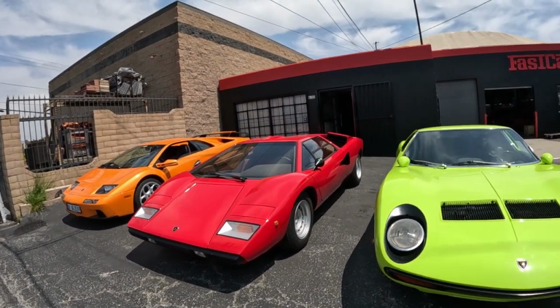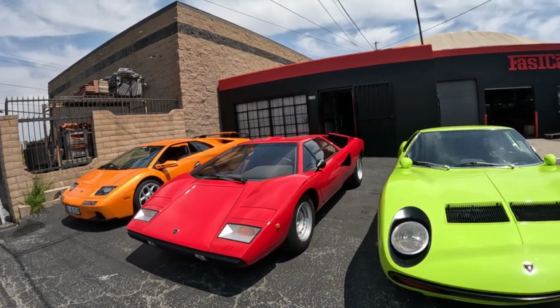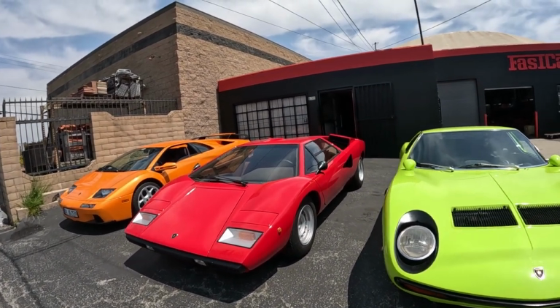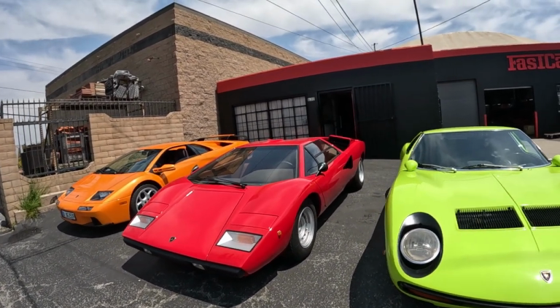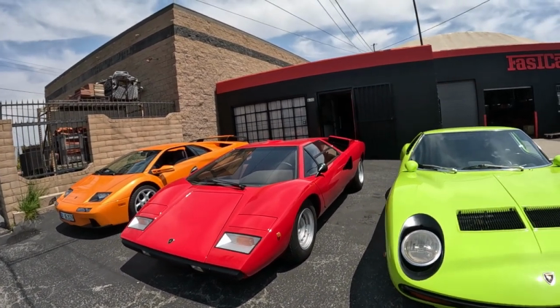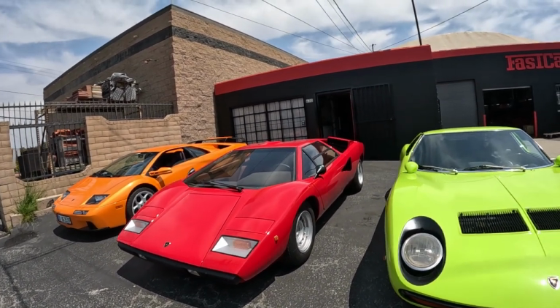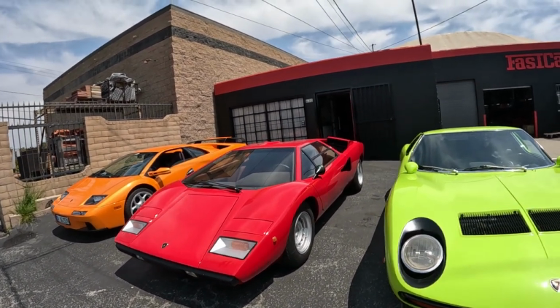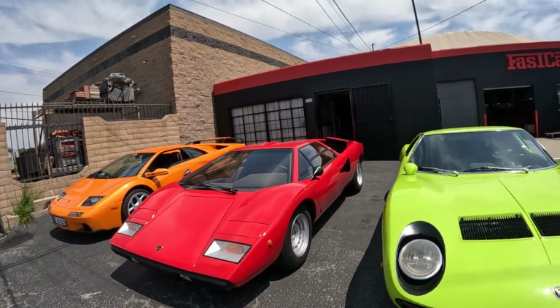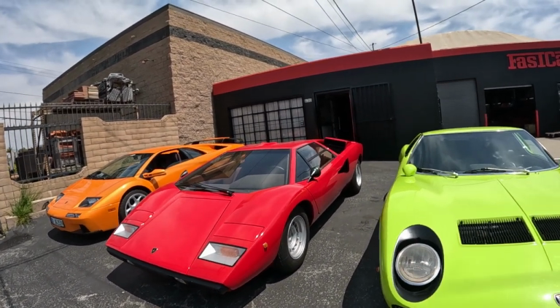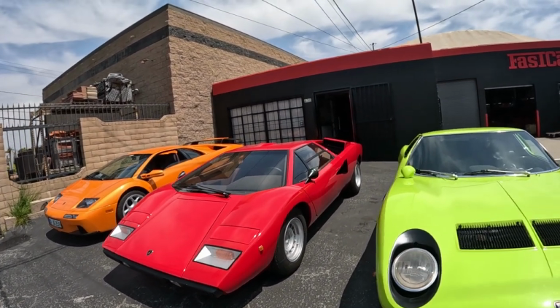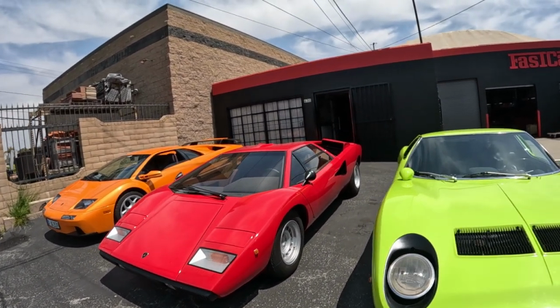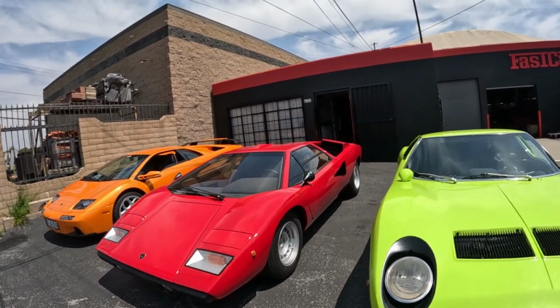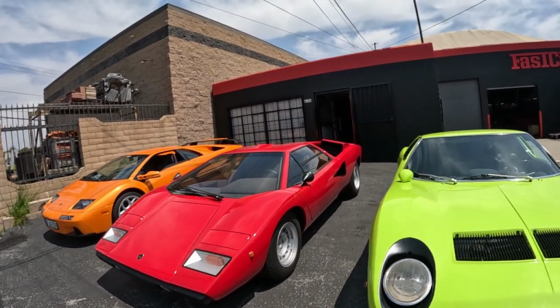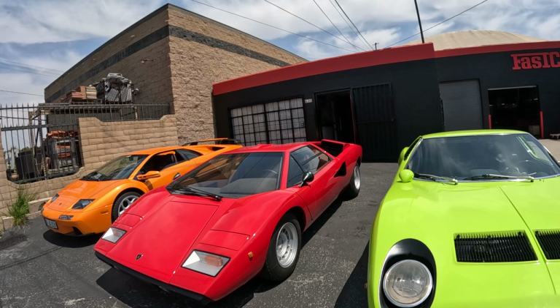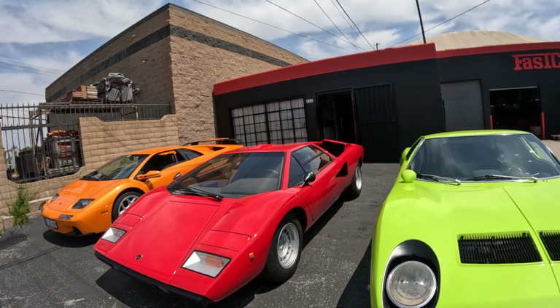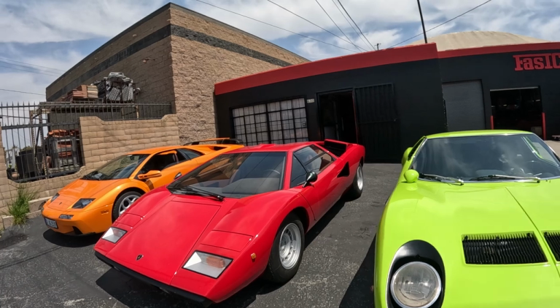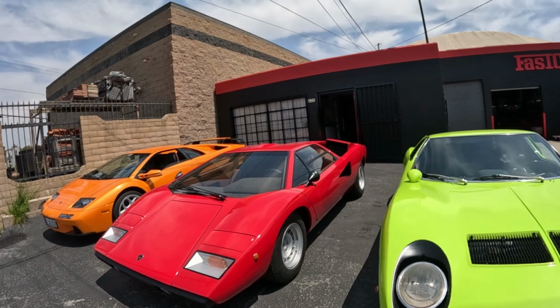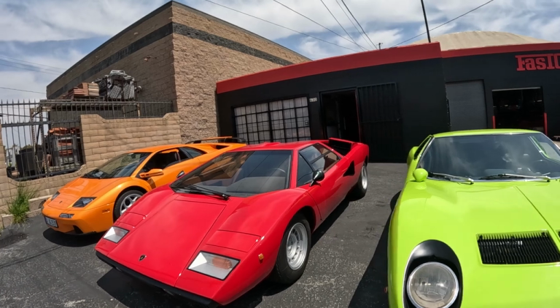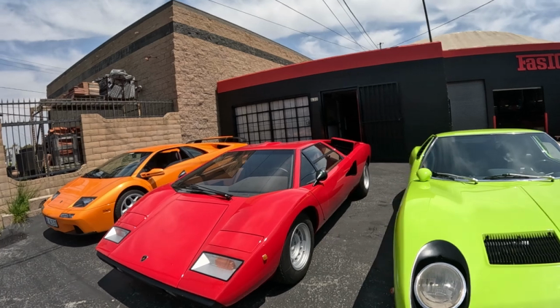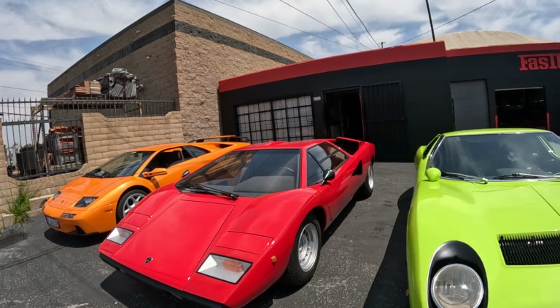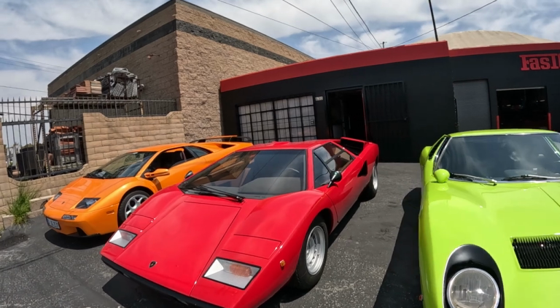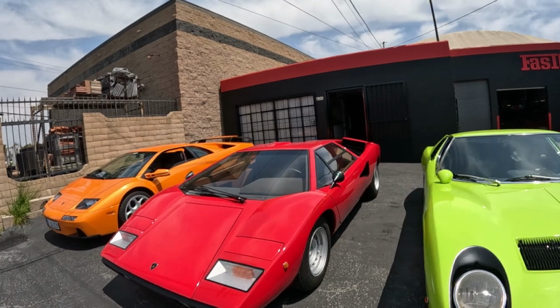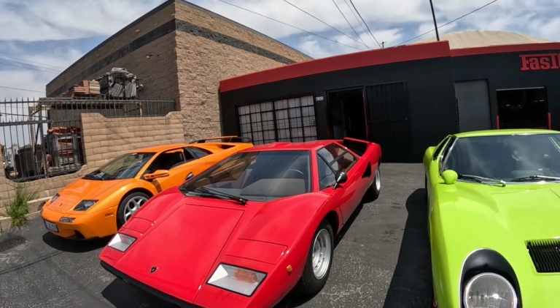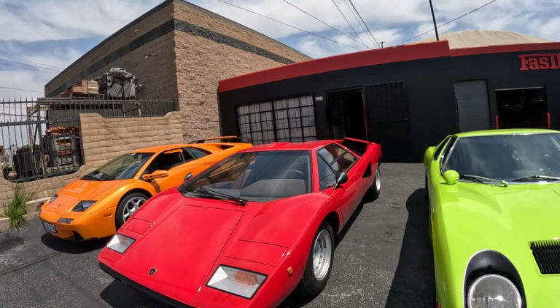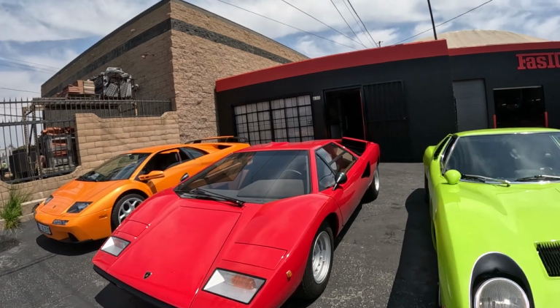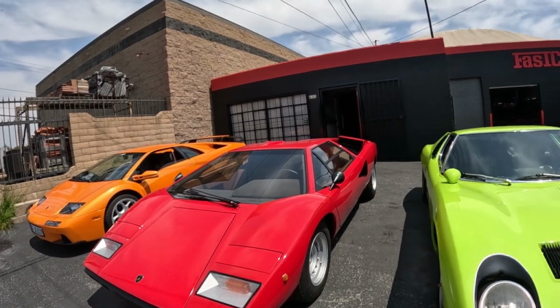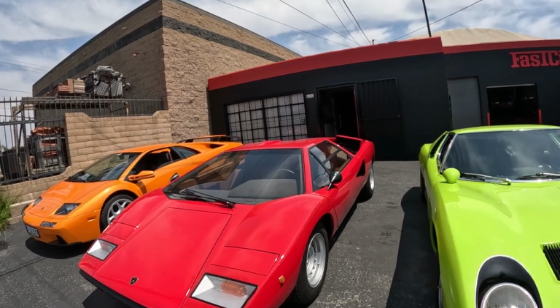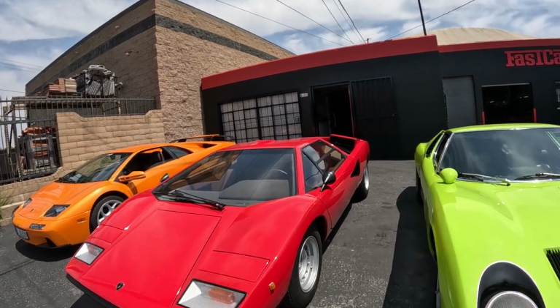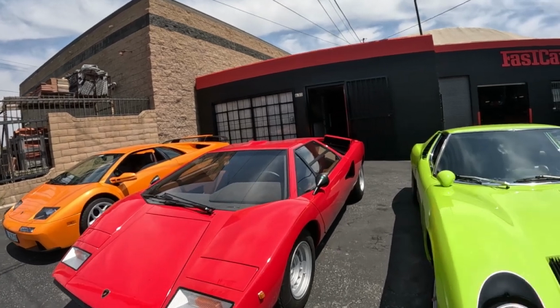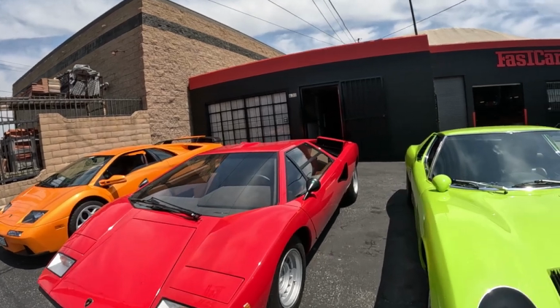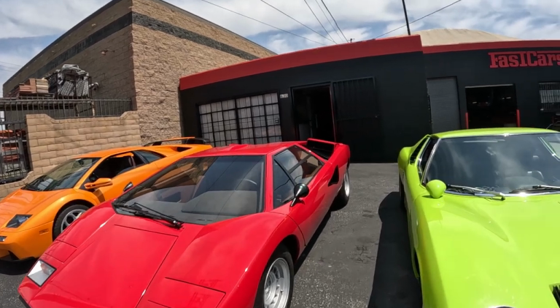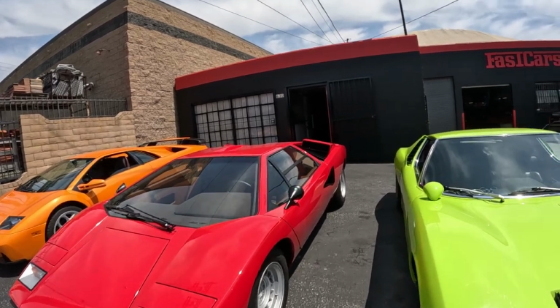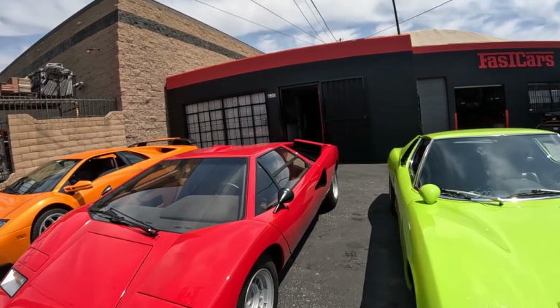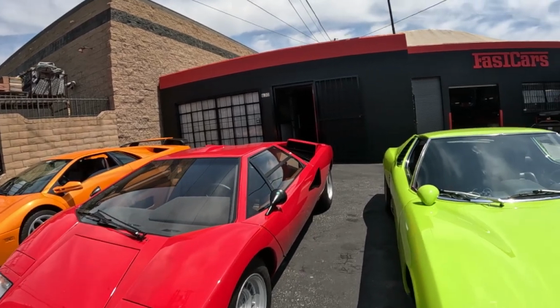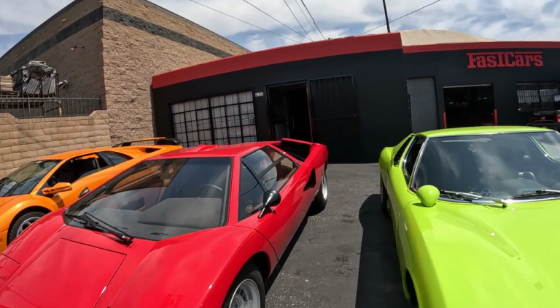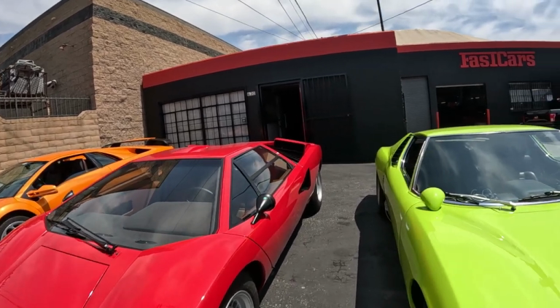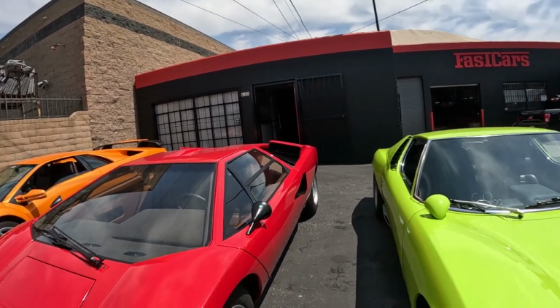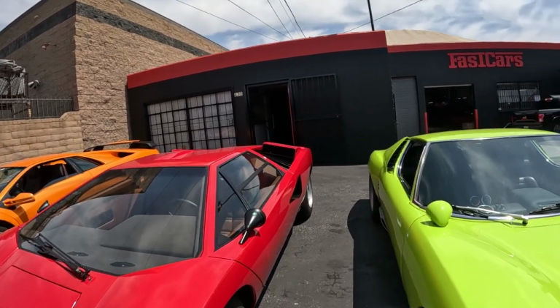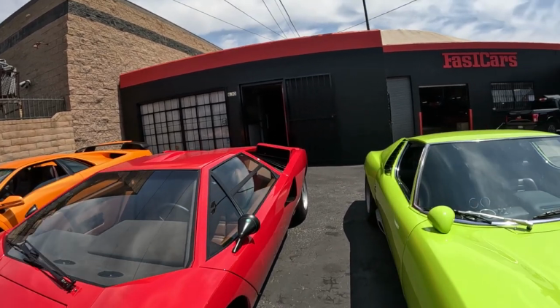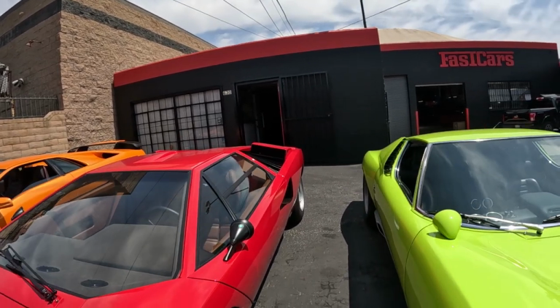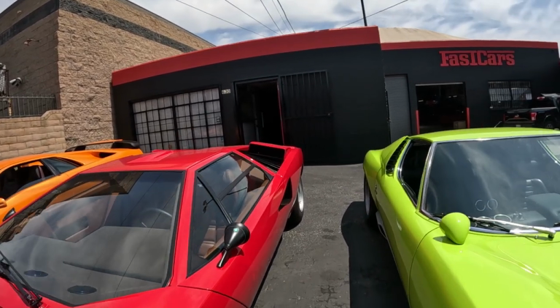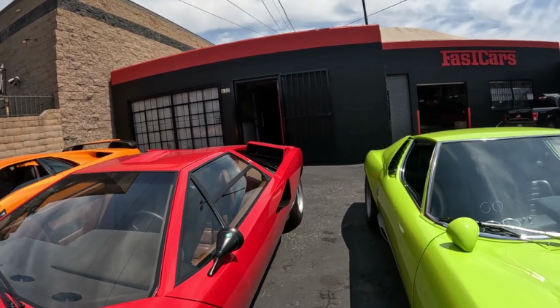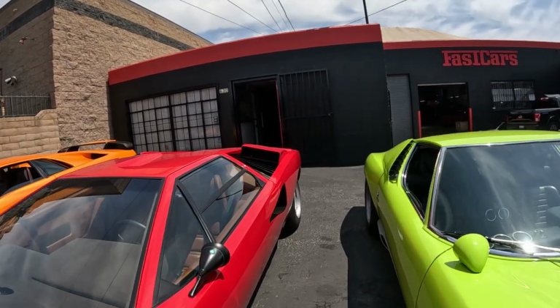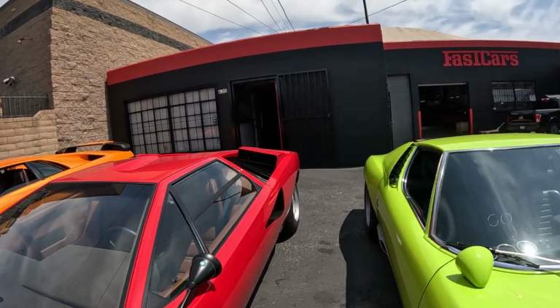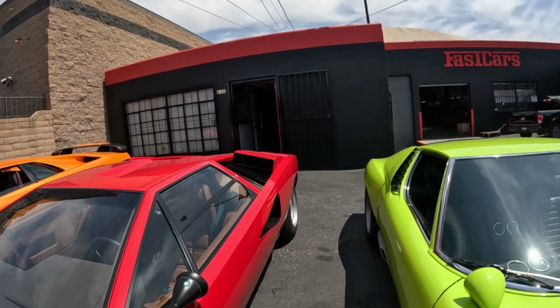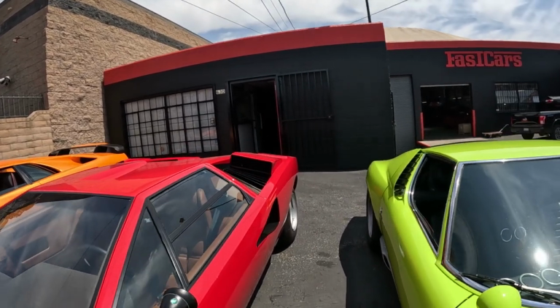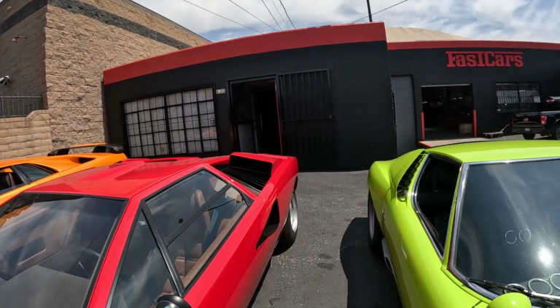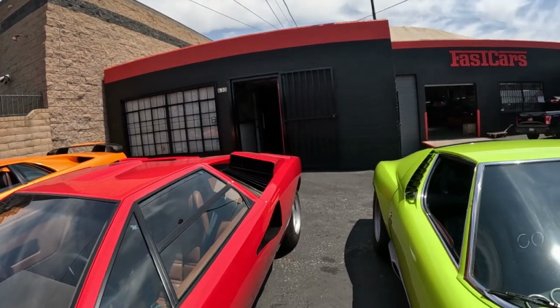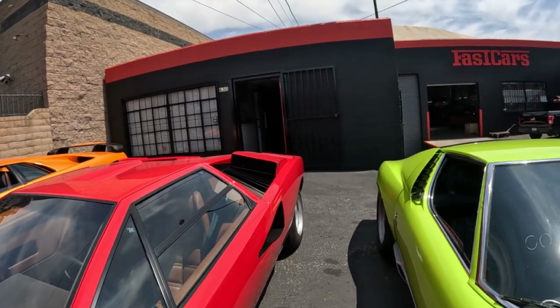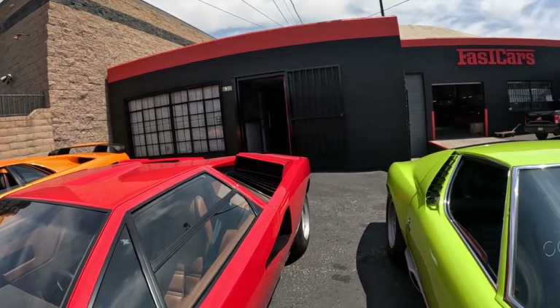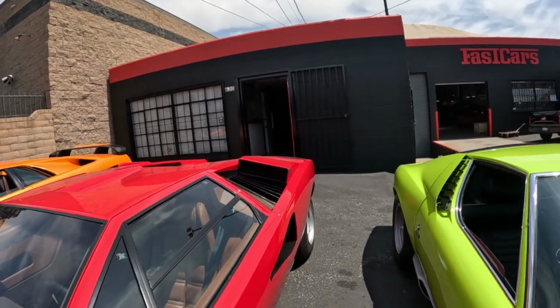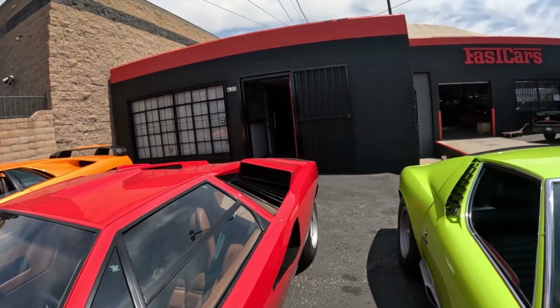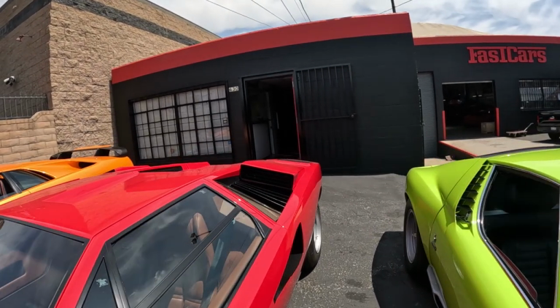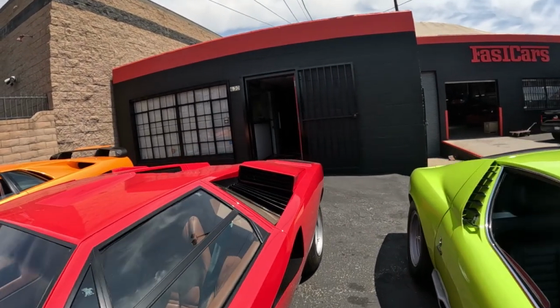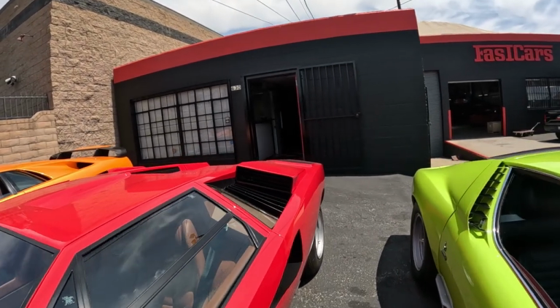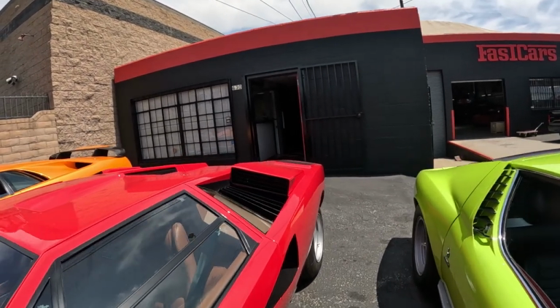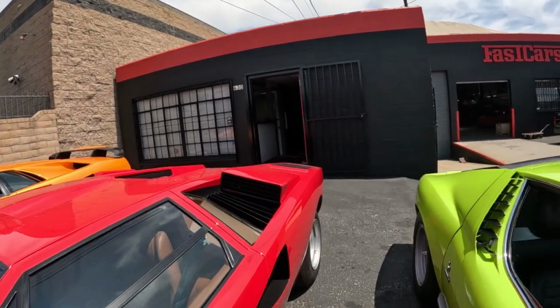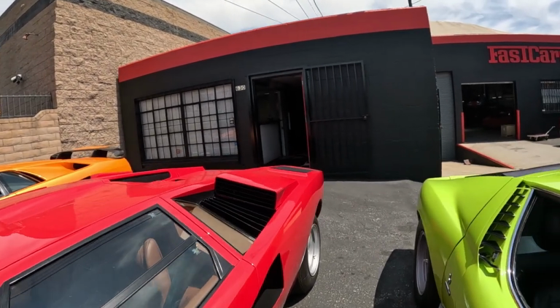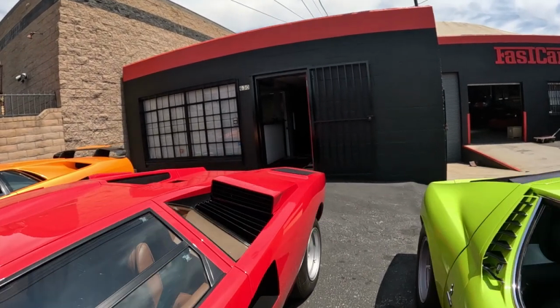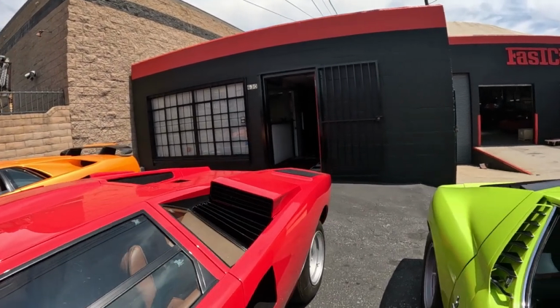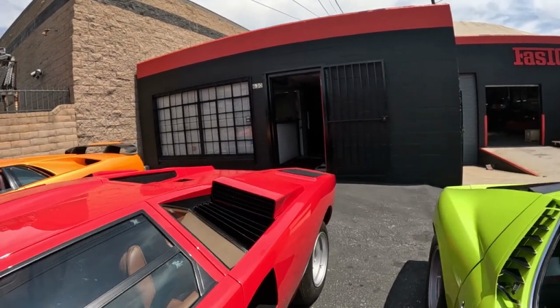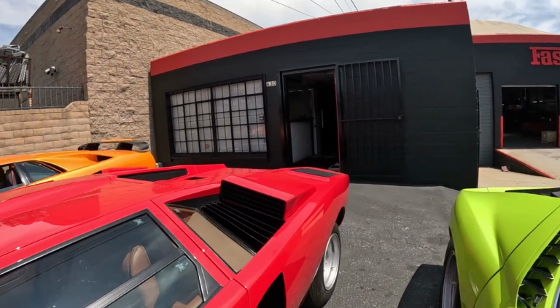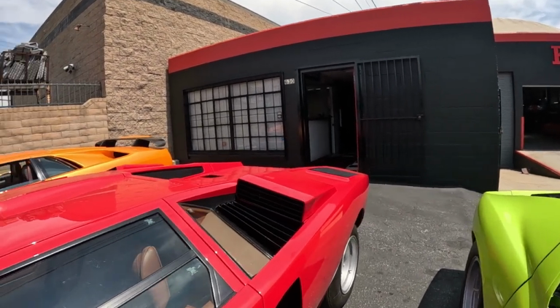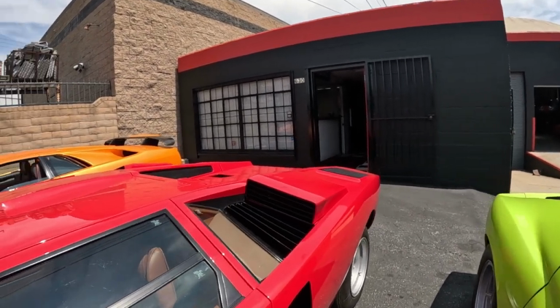Wow, look how low that thing is. It rides right on the ground.